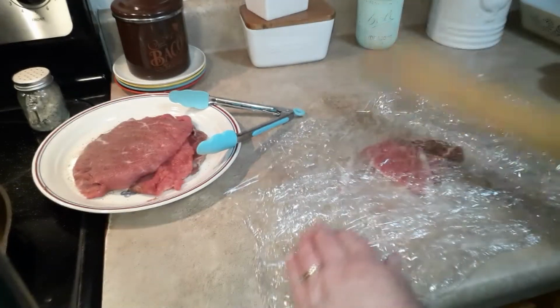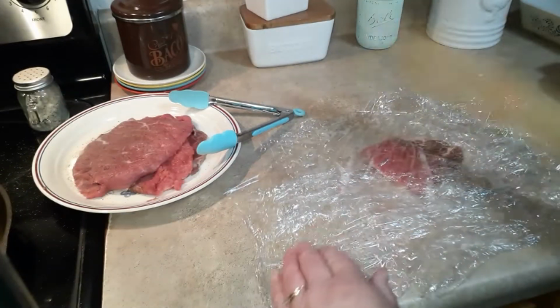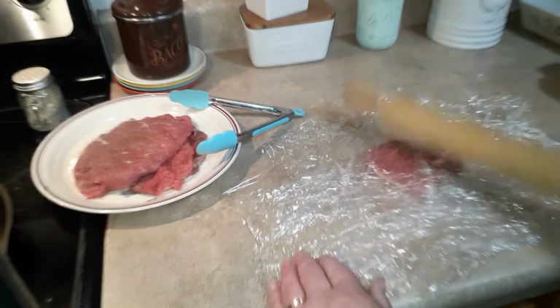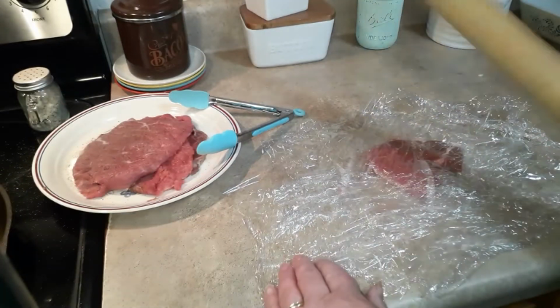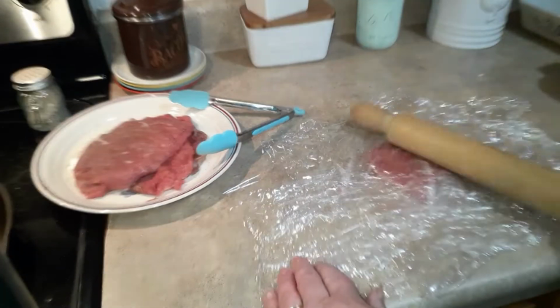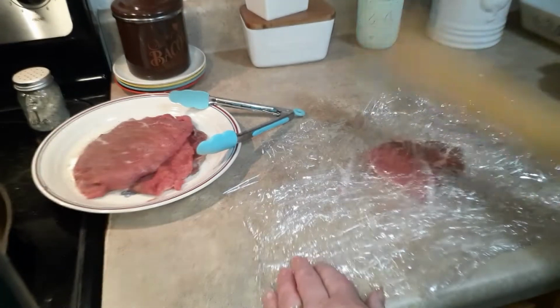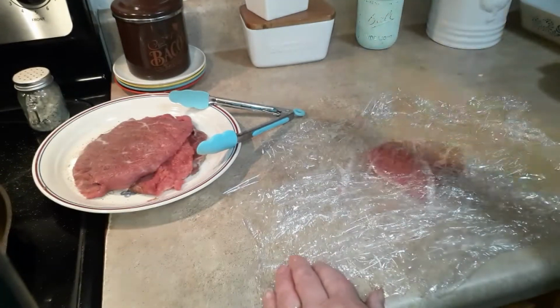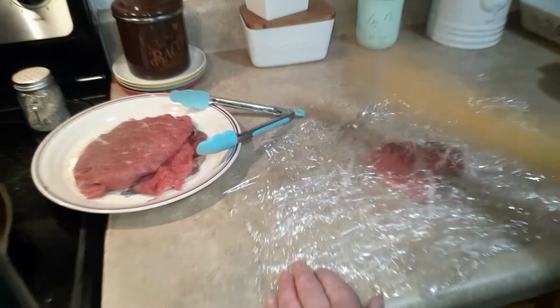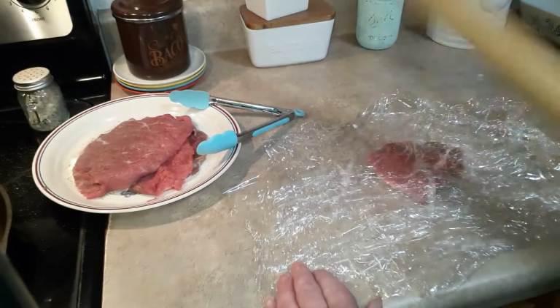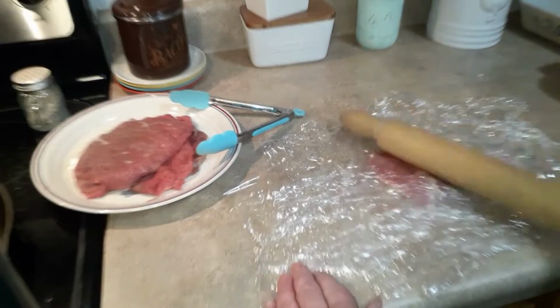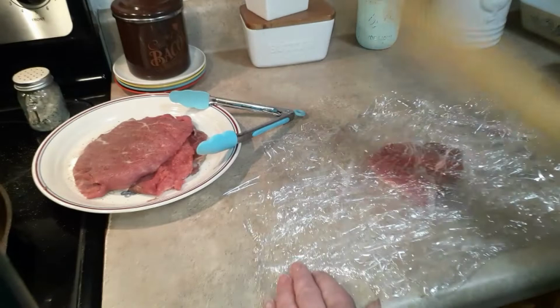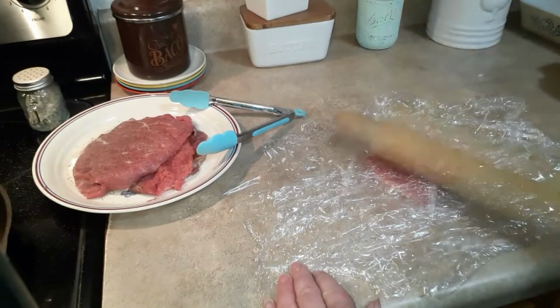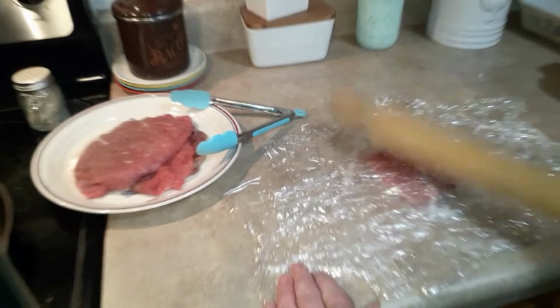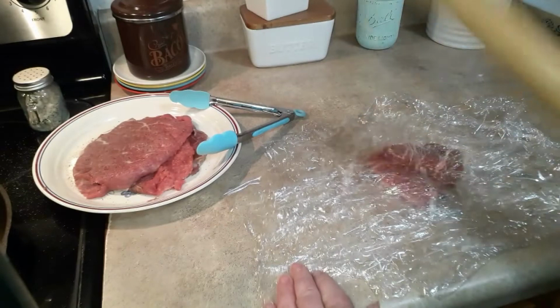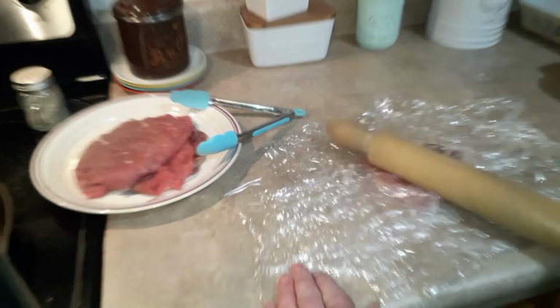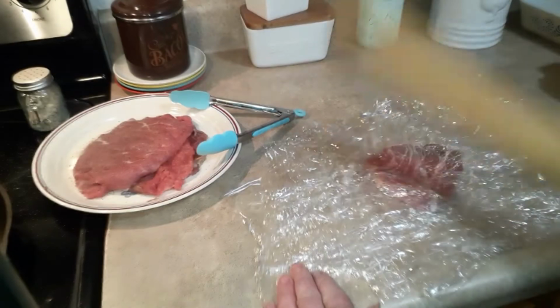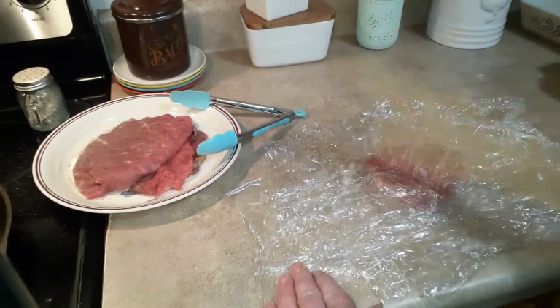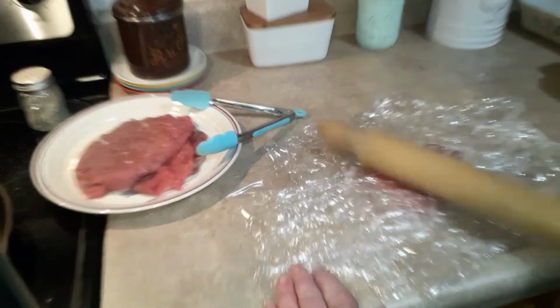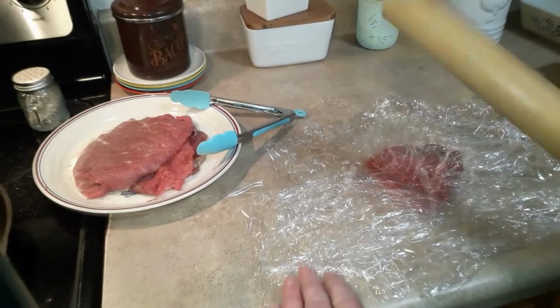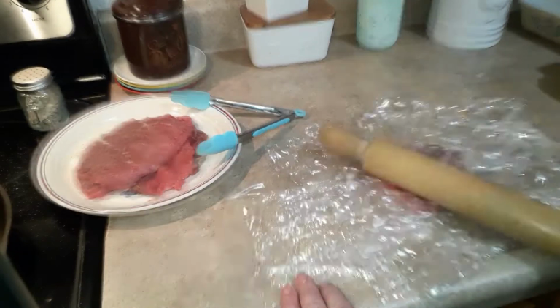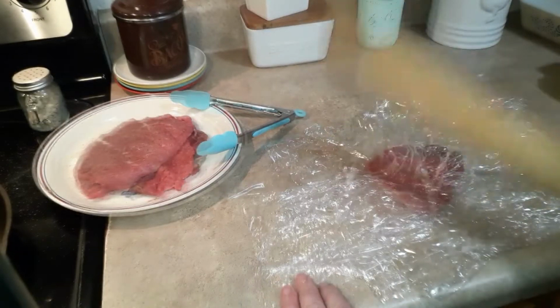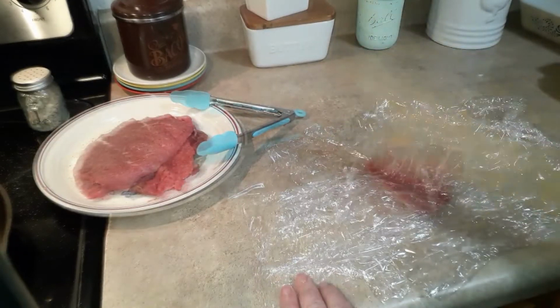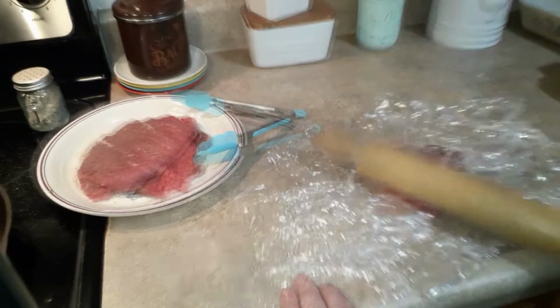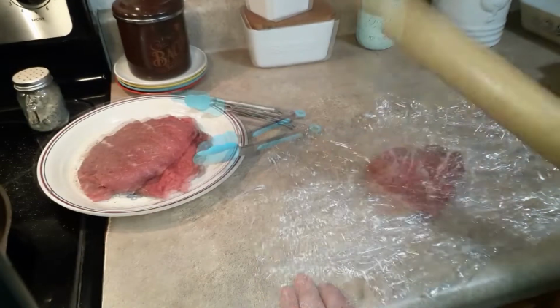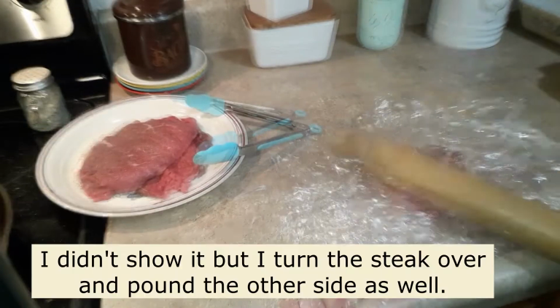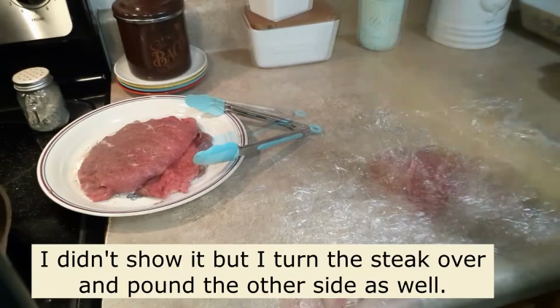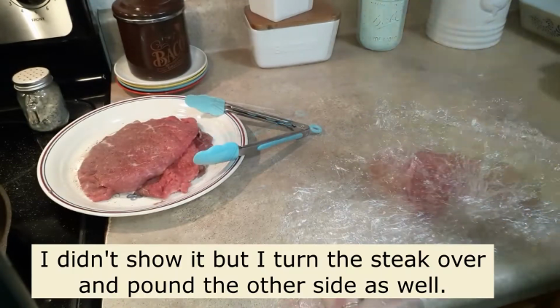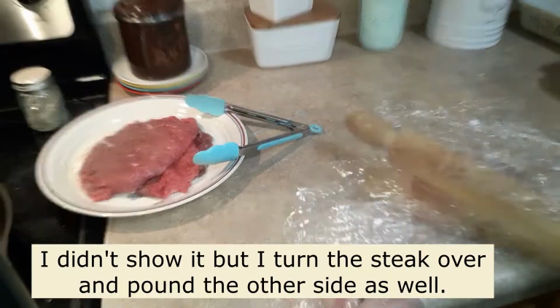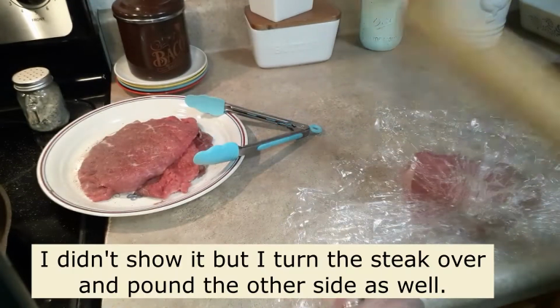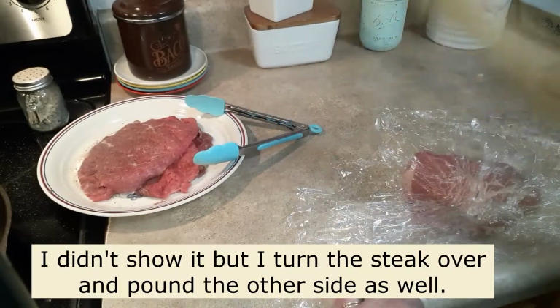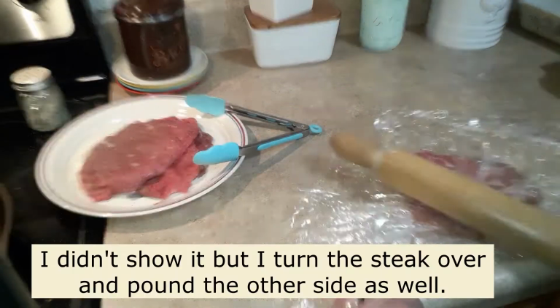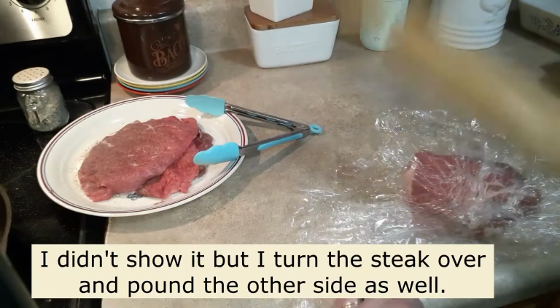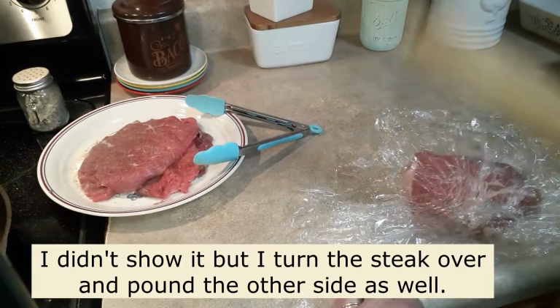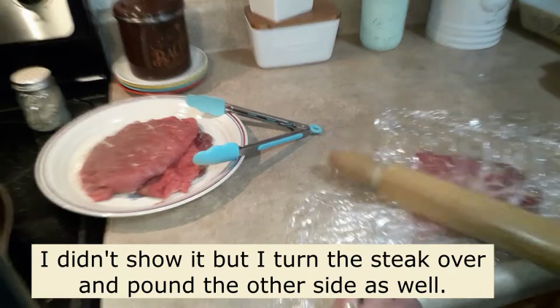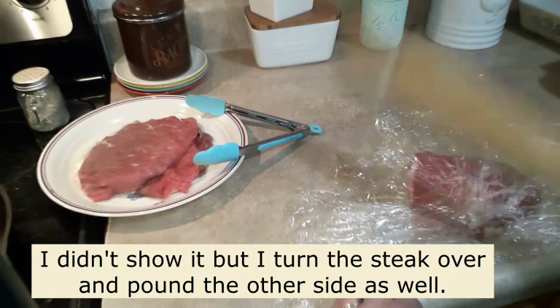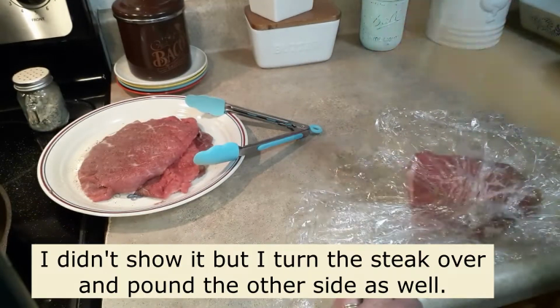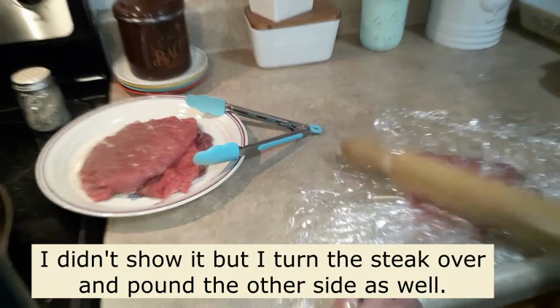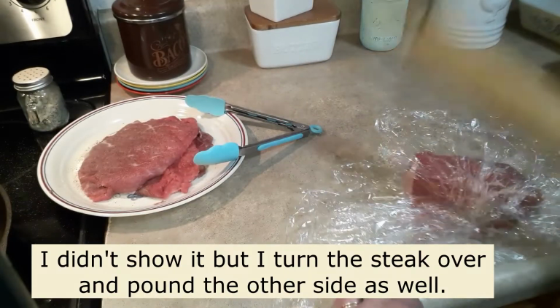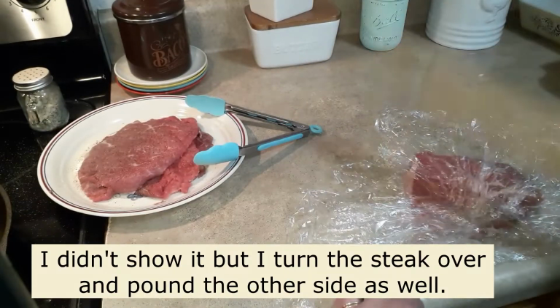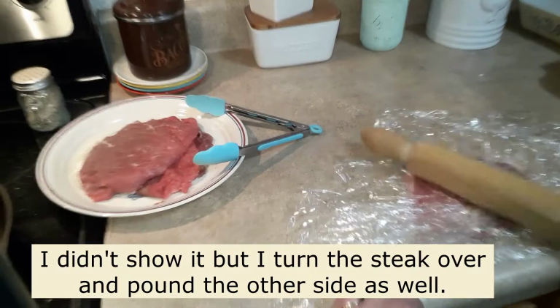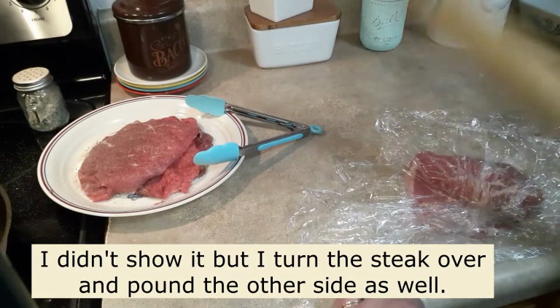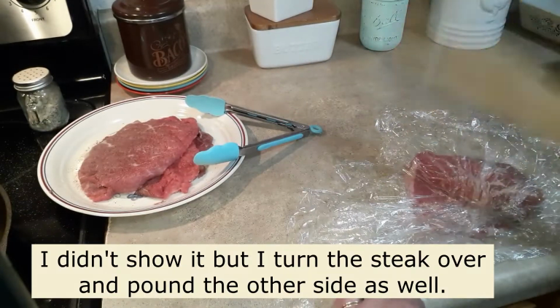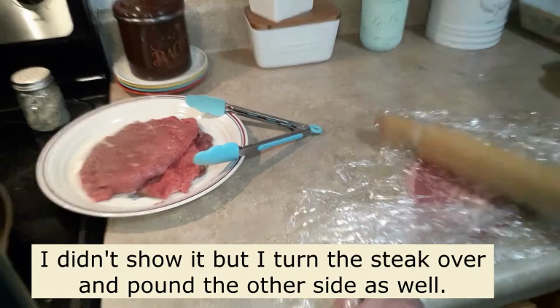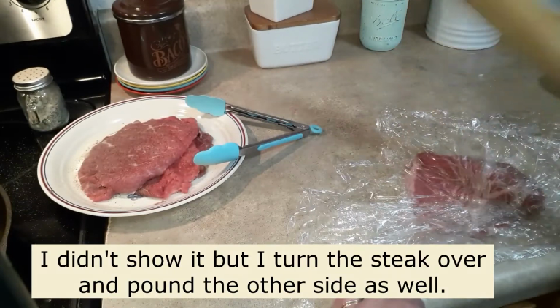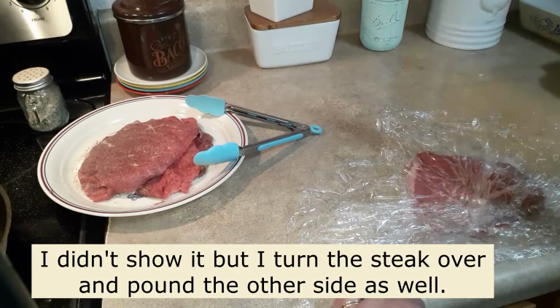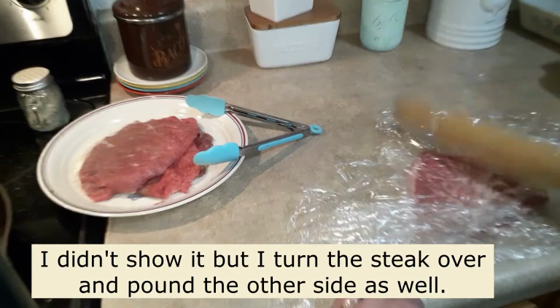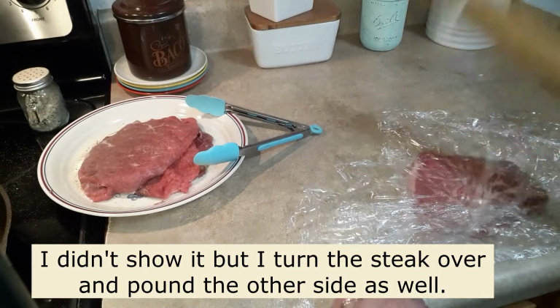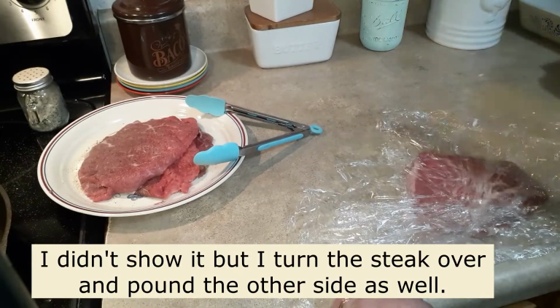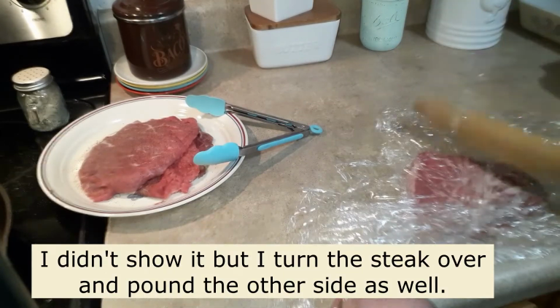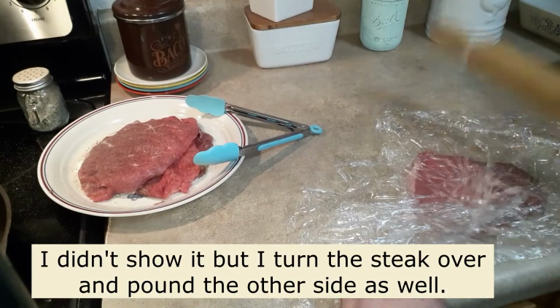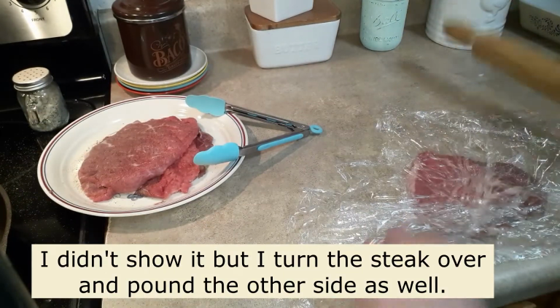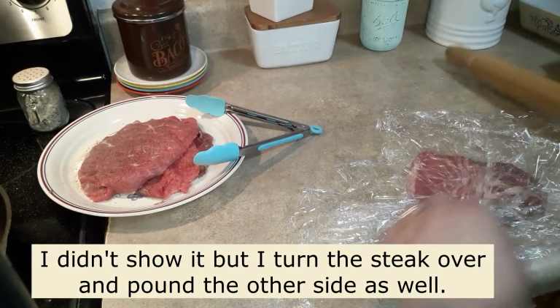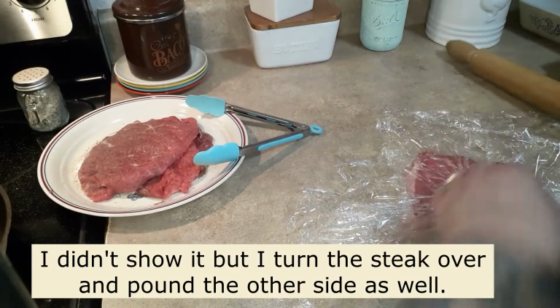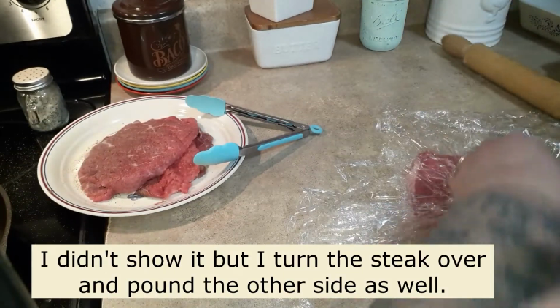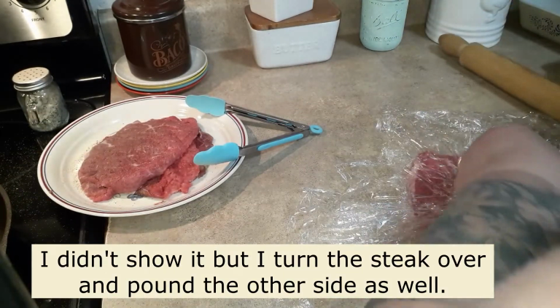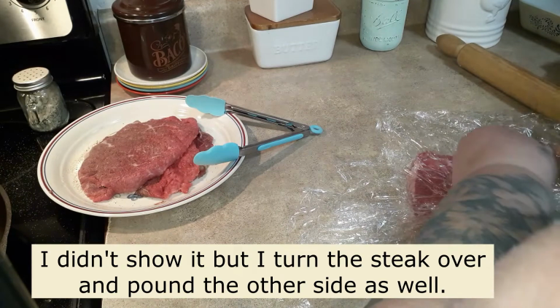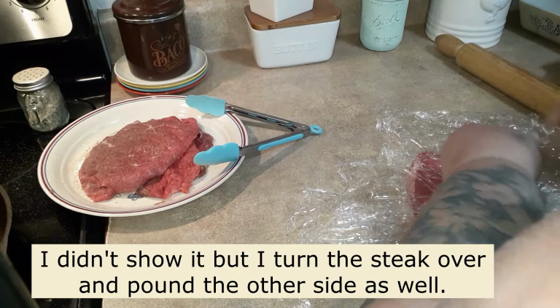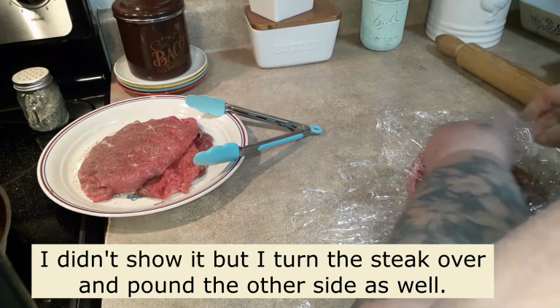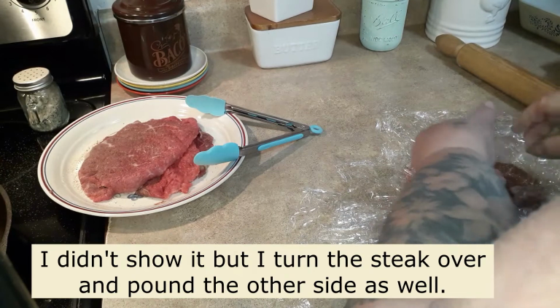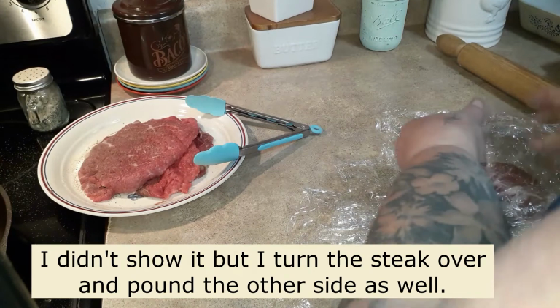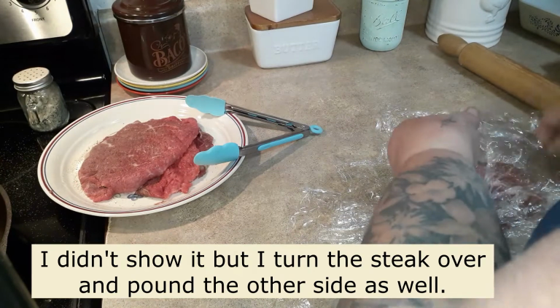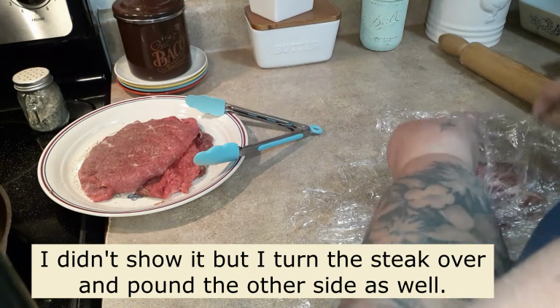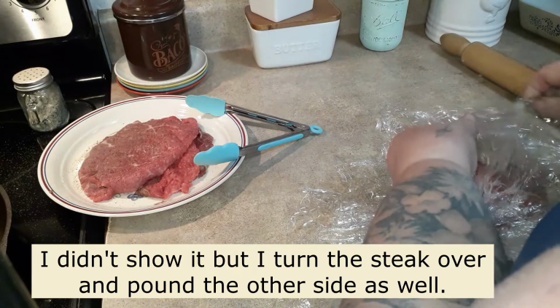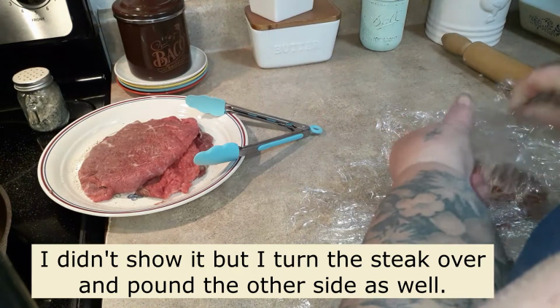Take your meat mallet if you have it, or a rolling pin, and just beat the stuffings out of it.